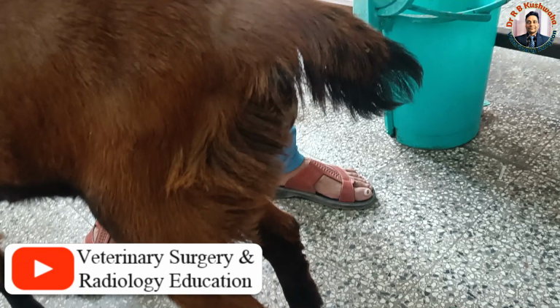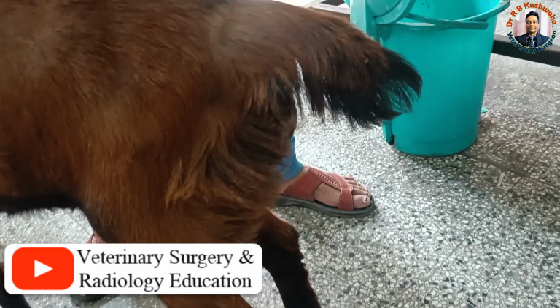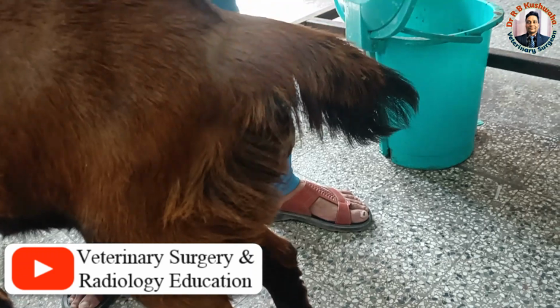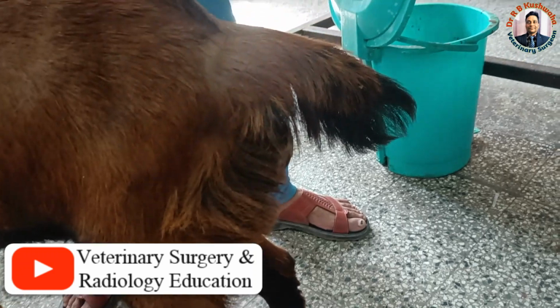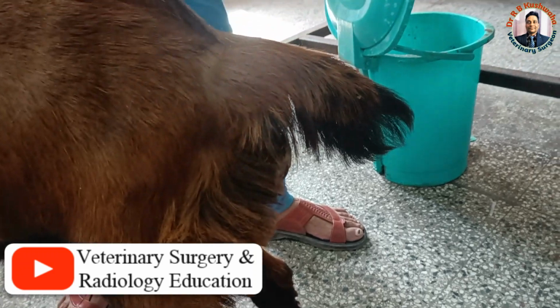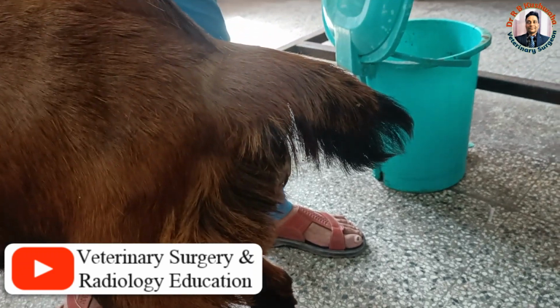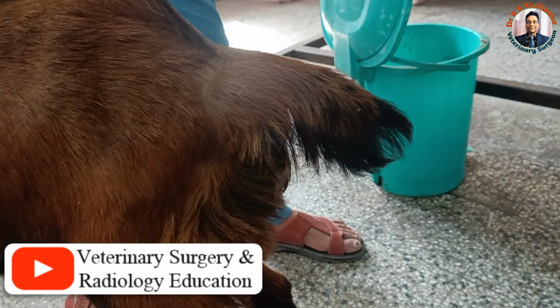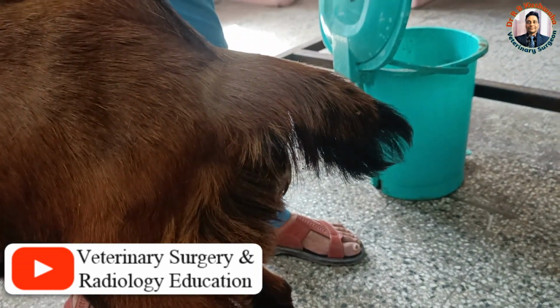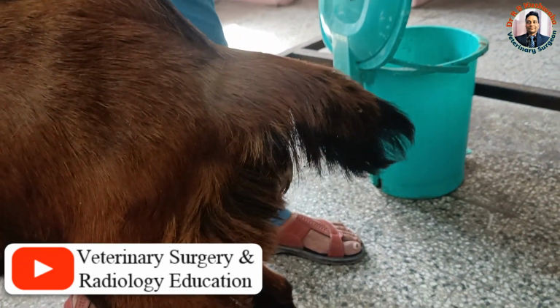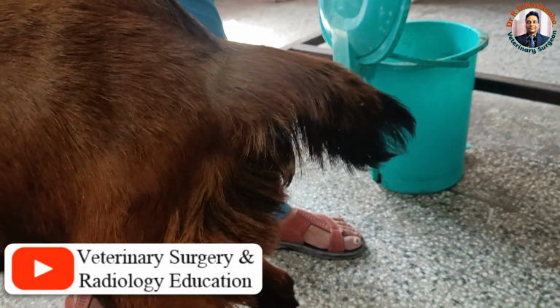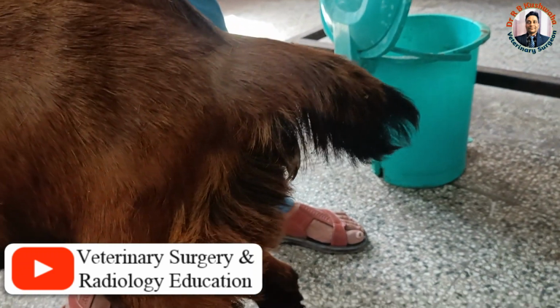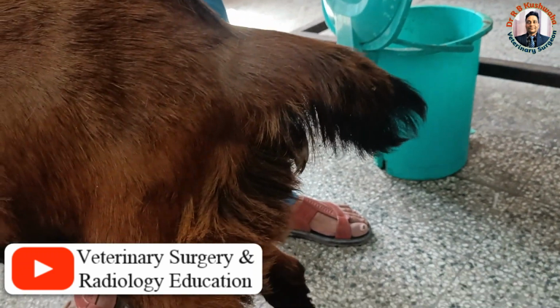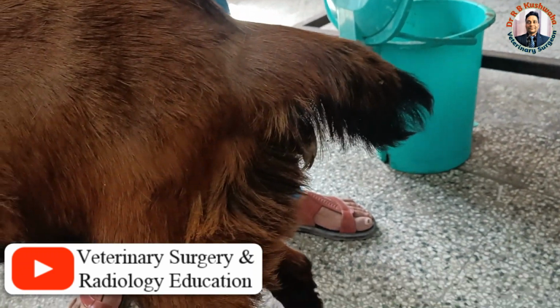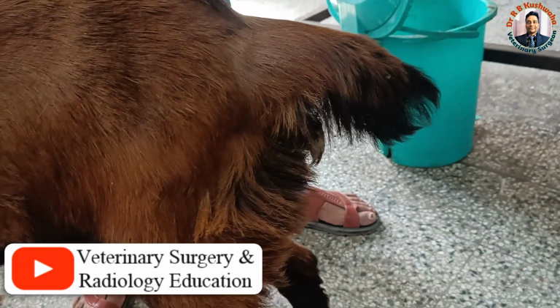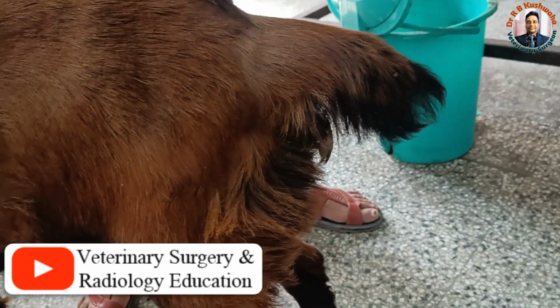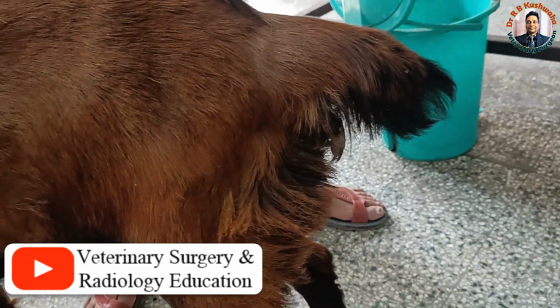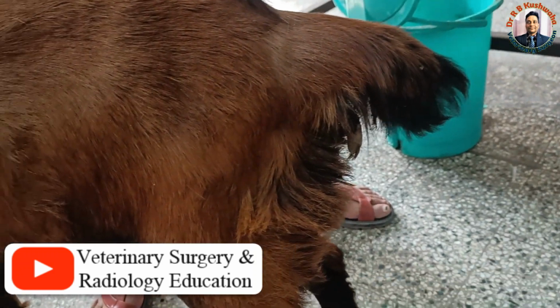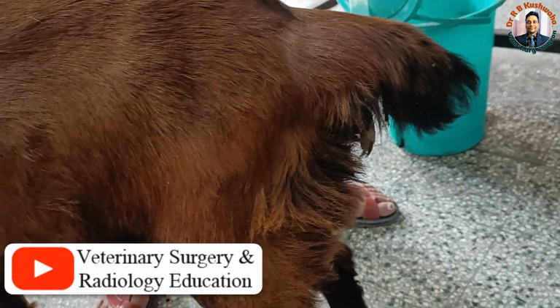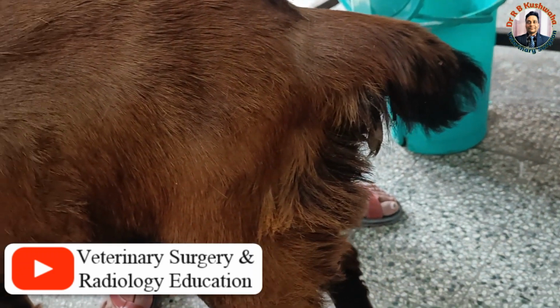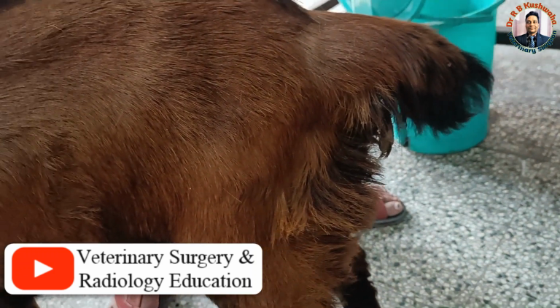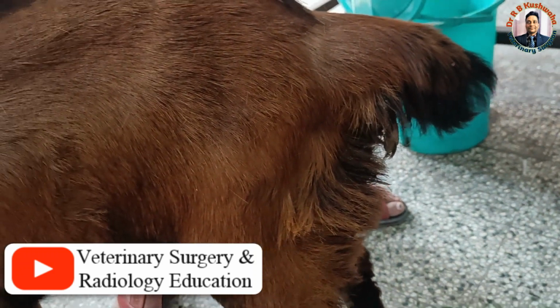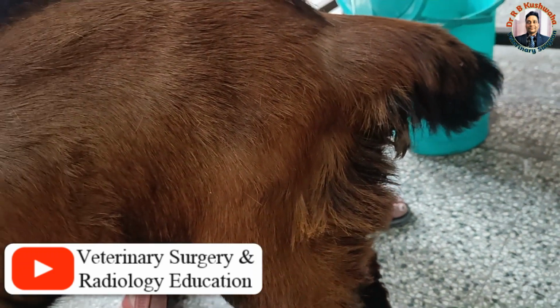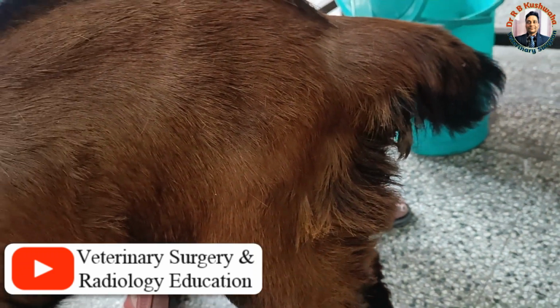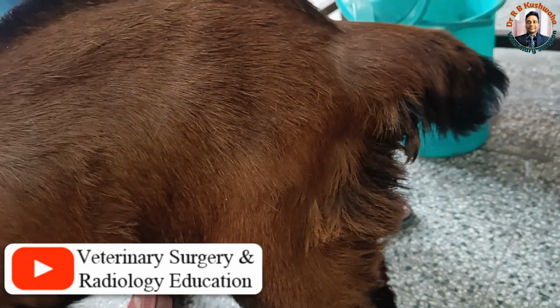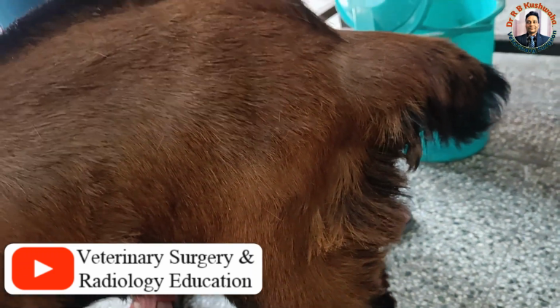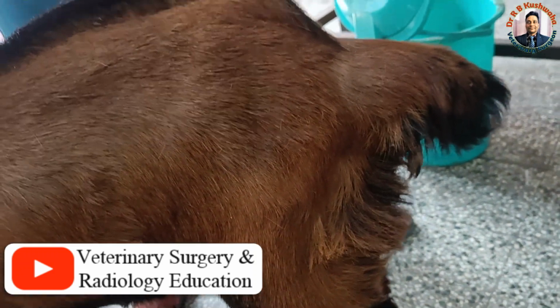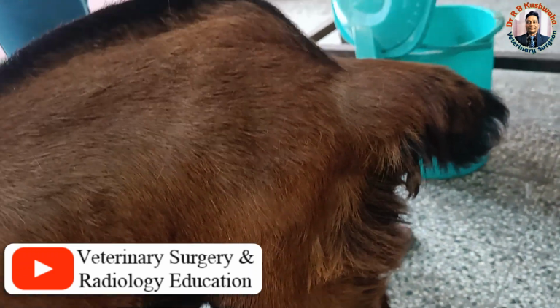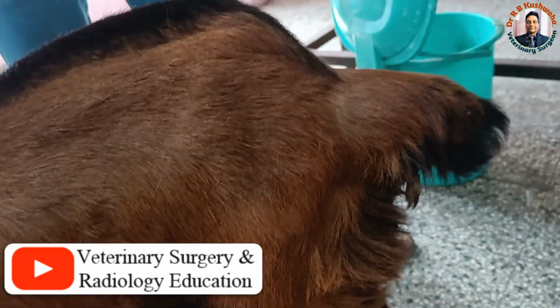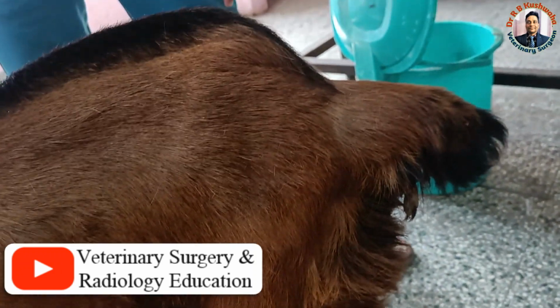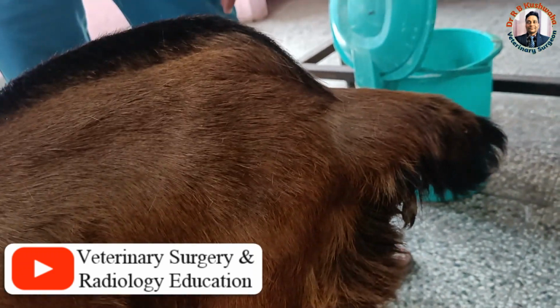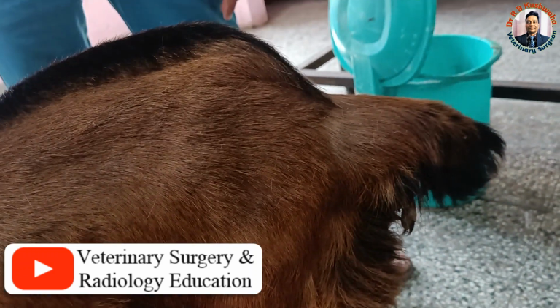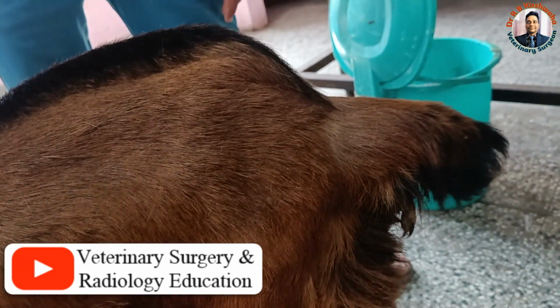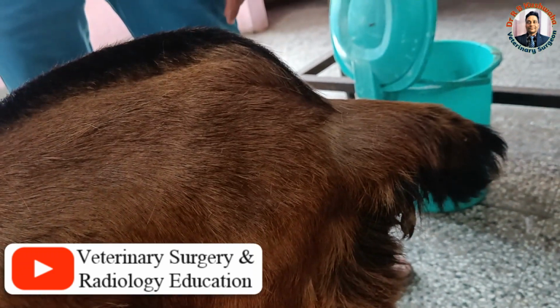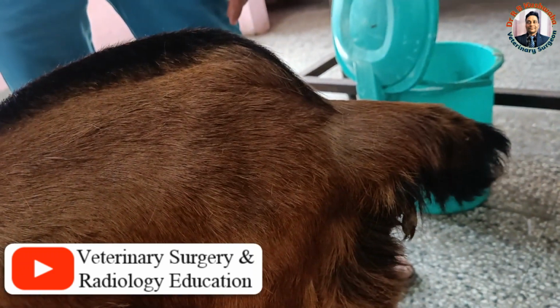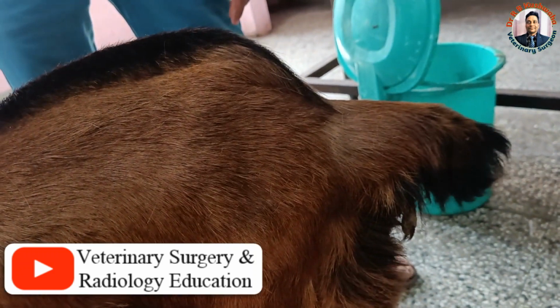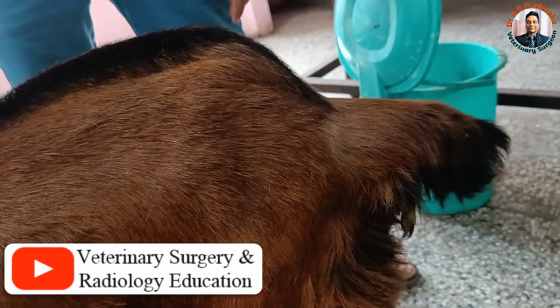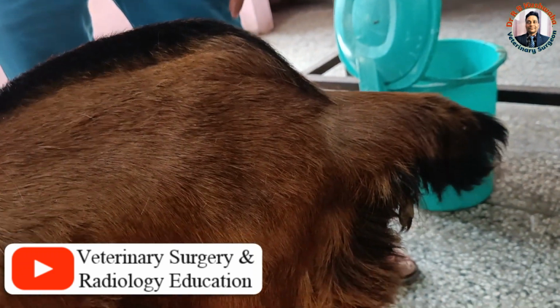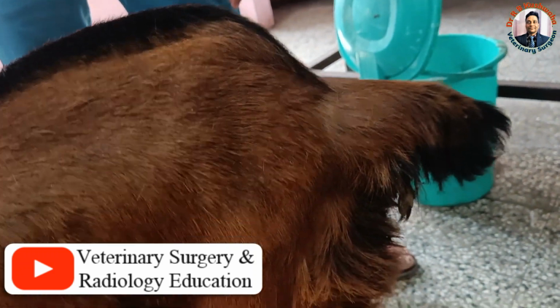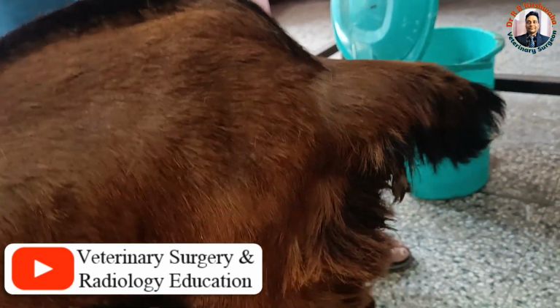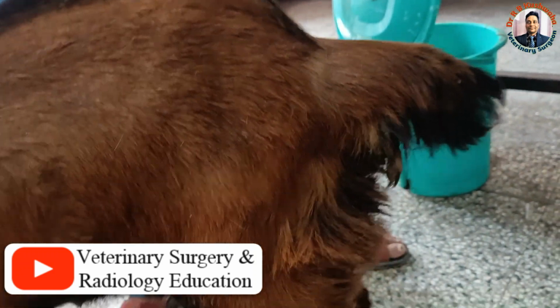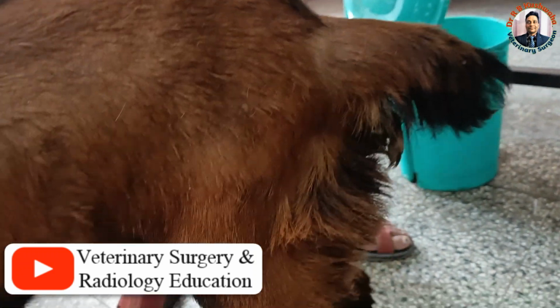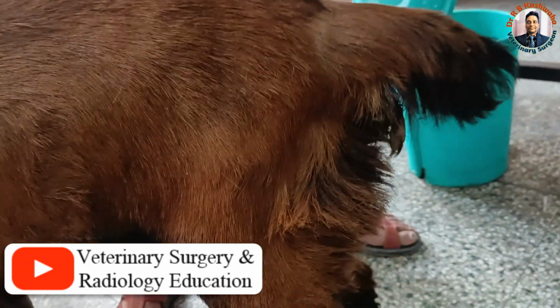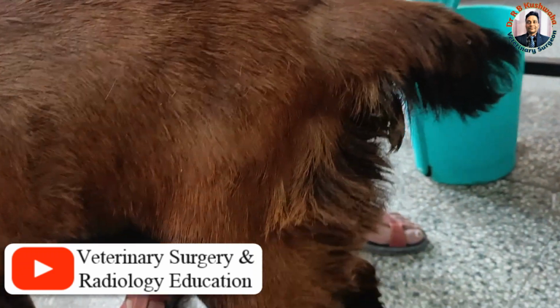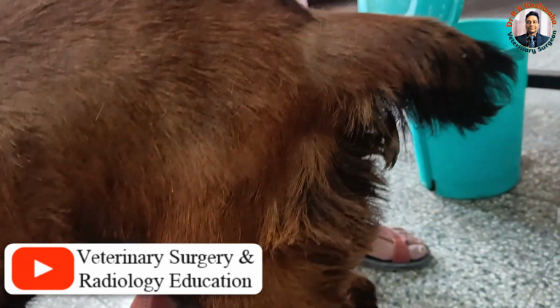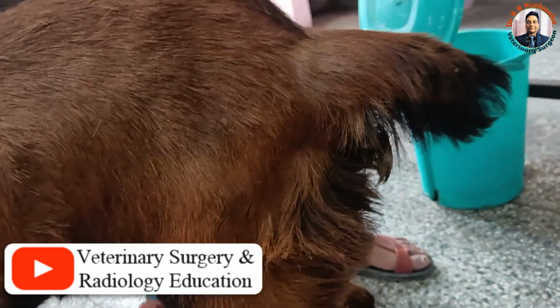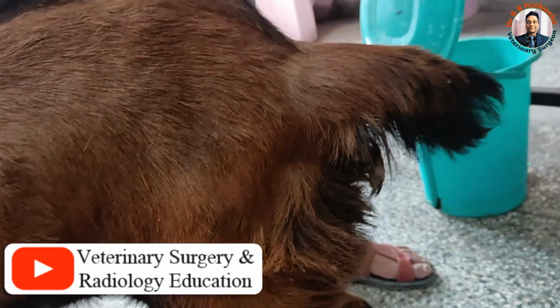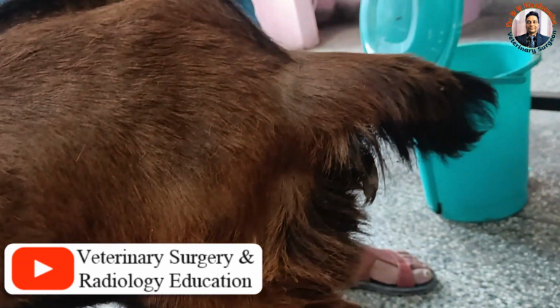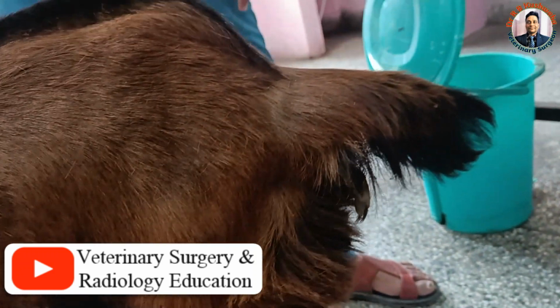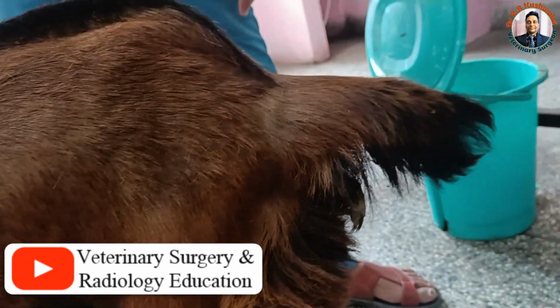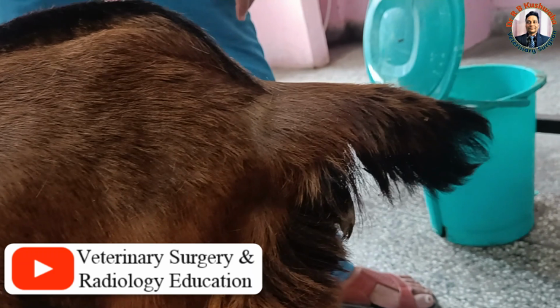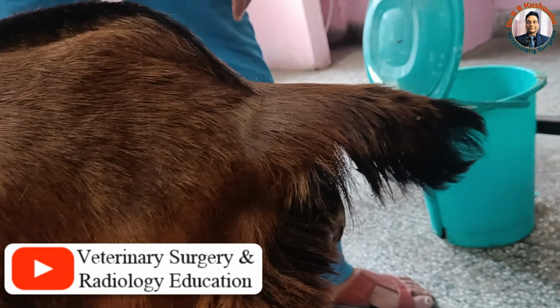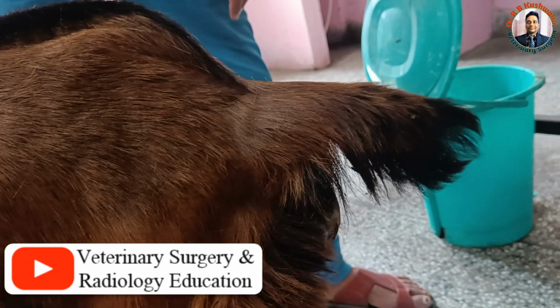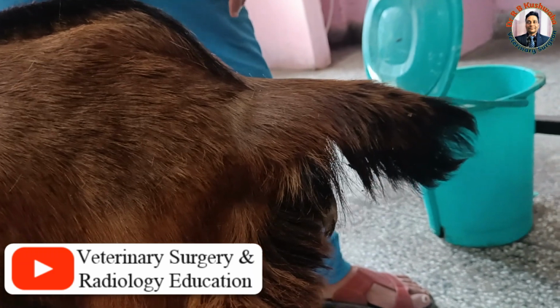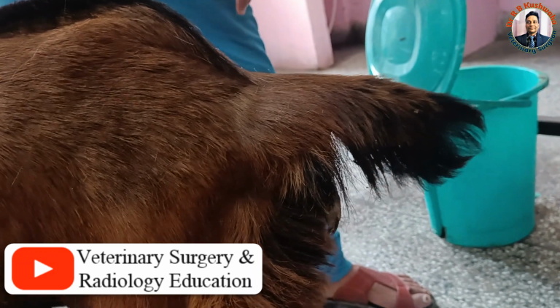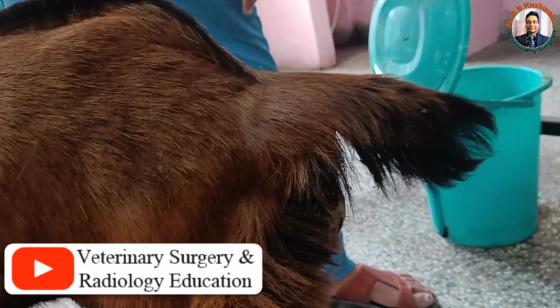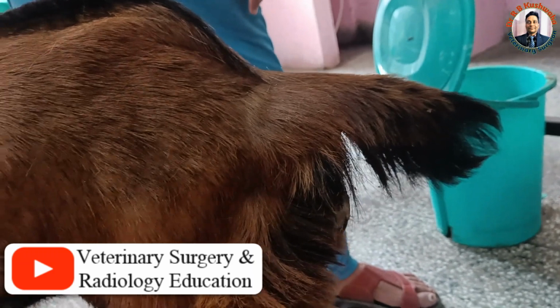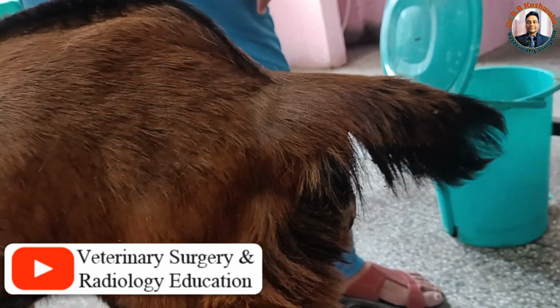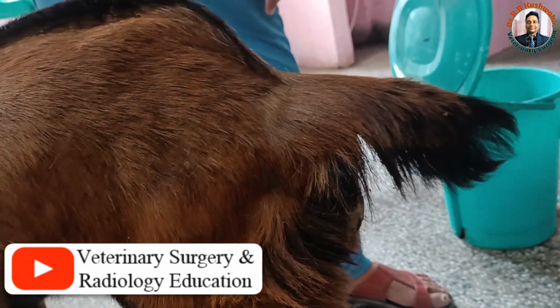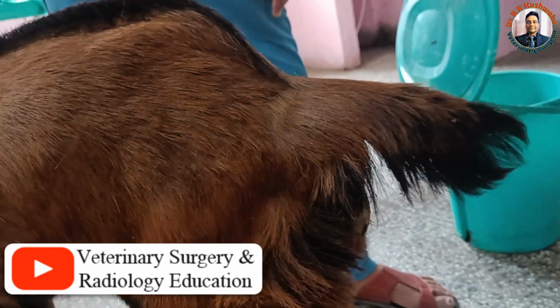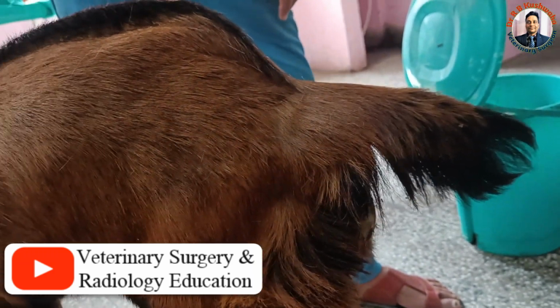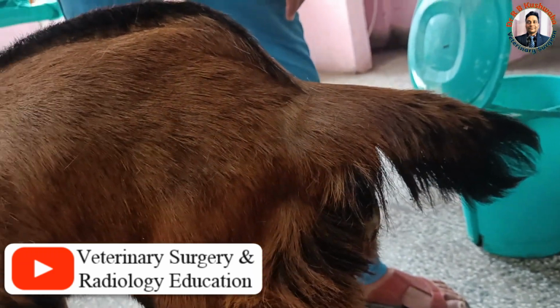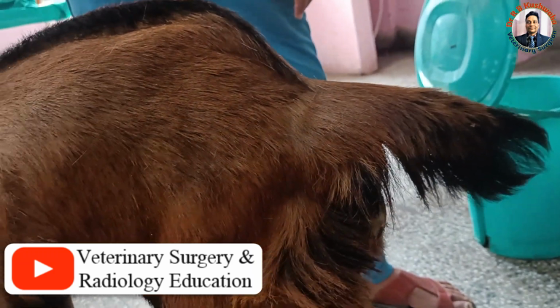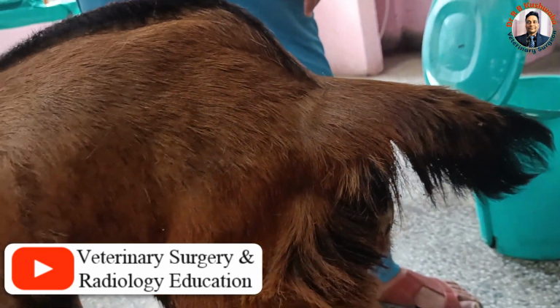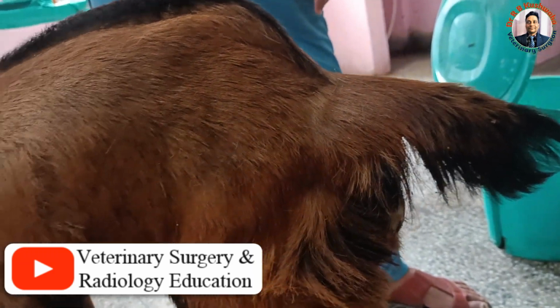Hello friends, this is Dr. R.B. Kushoa, Associate Professor in the Division of Veterinary Pharmaceuticals at FBSC and AH, Kaush-Chamu.